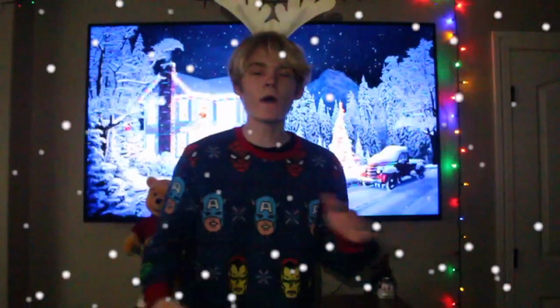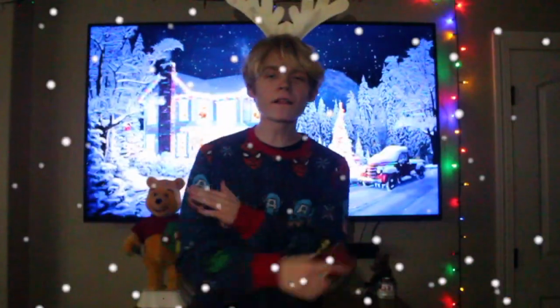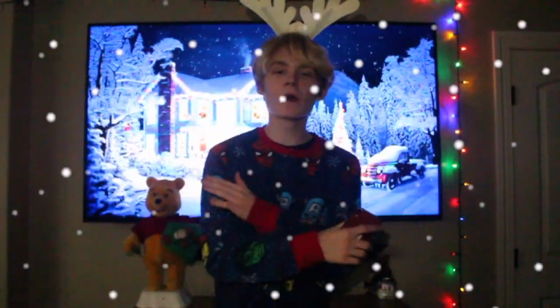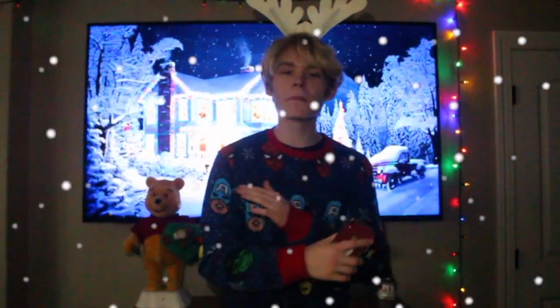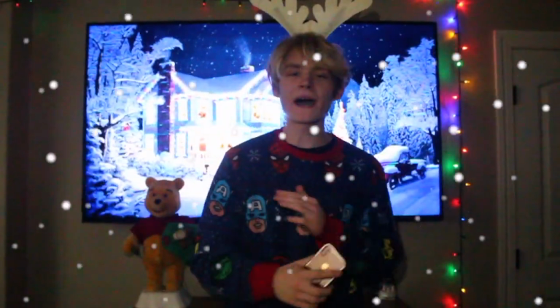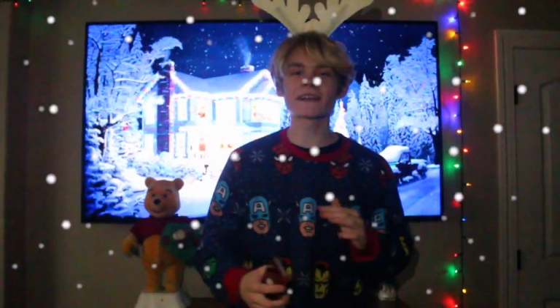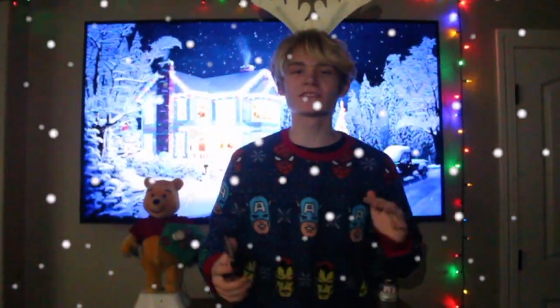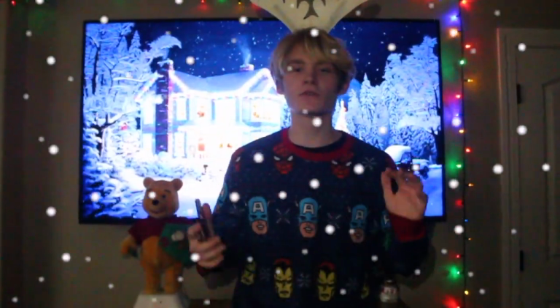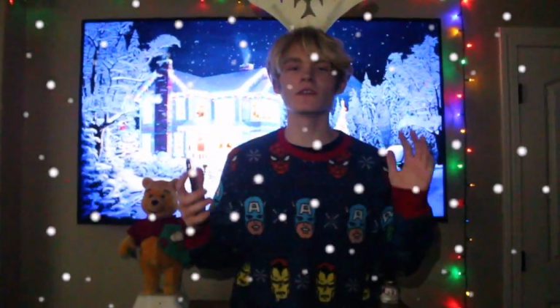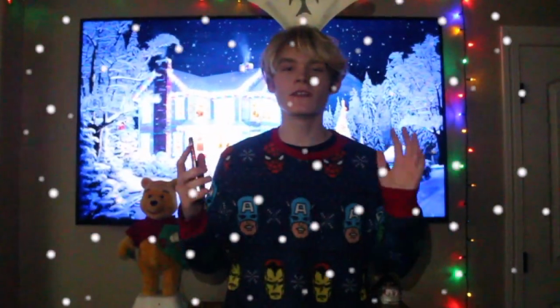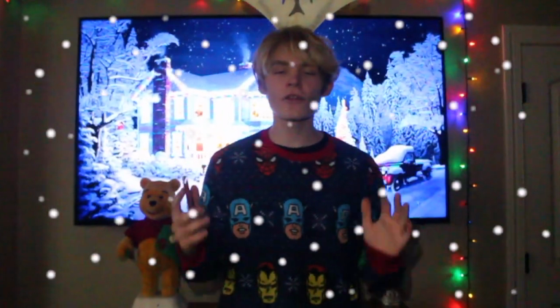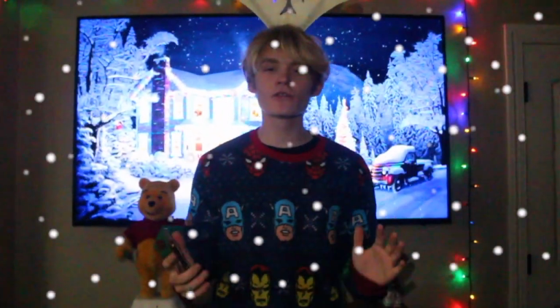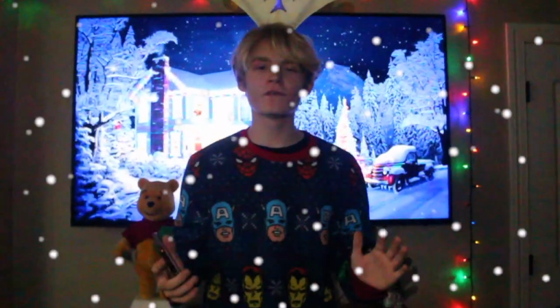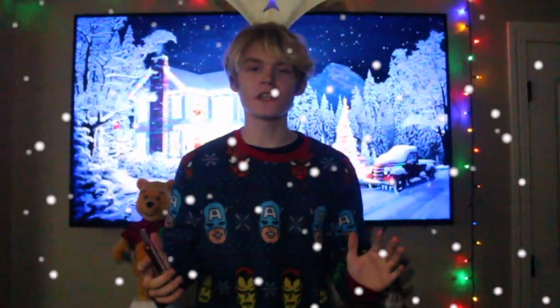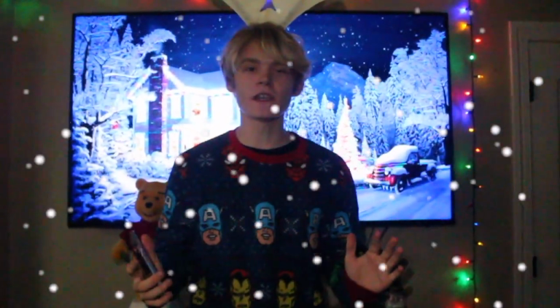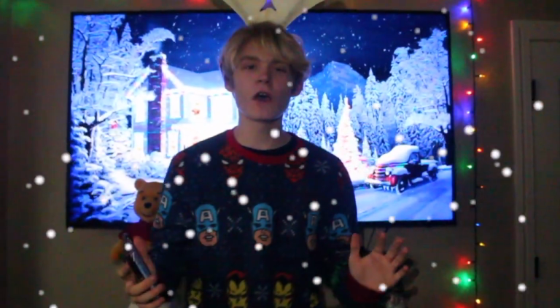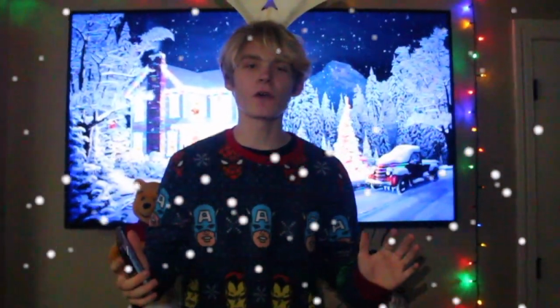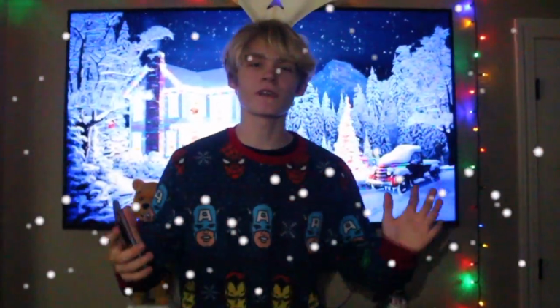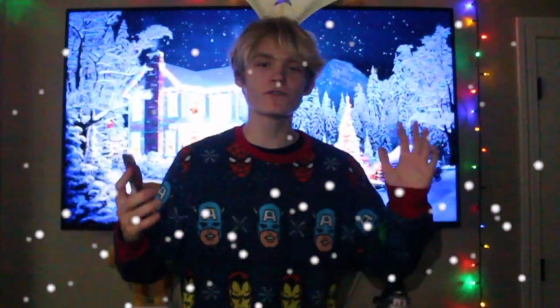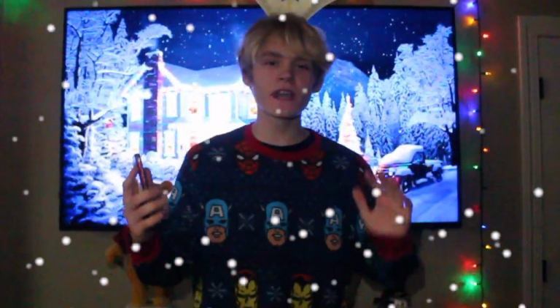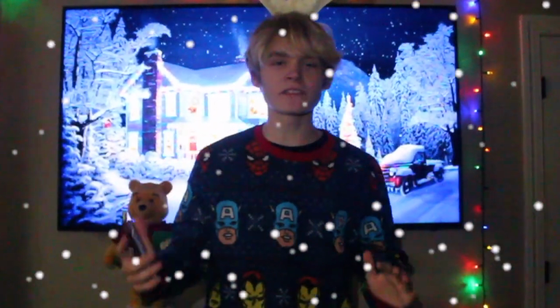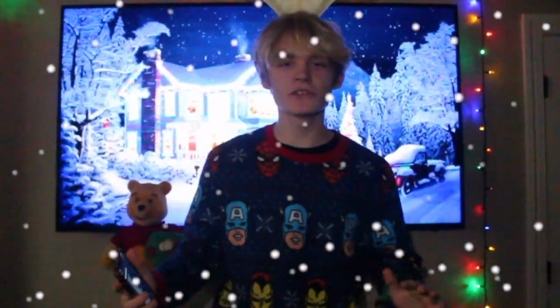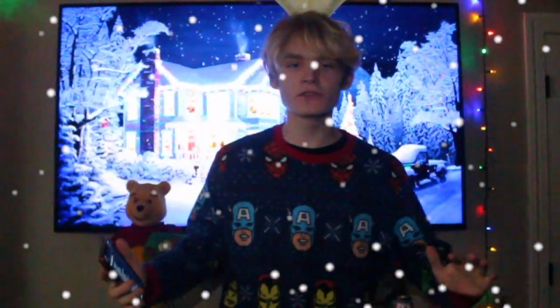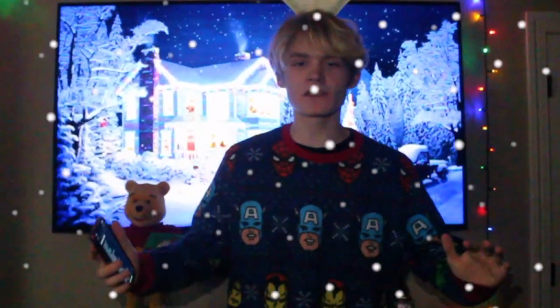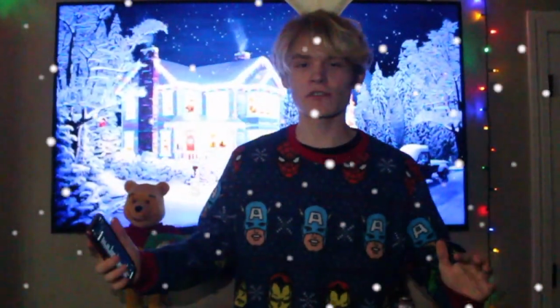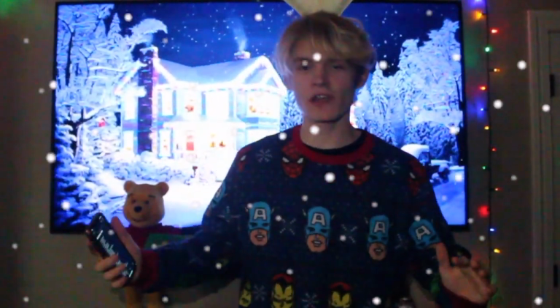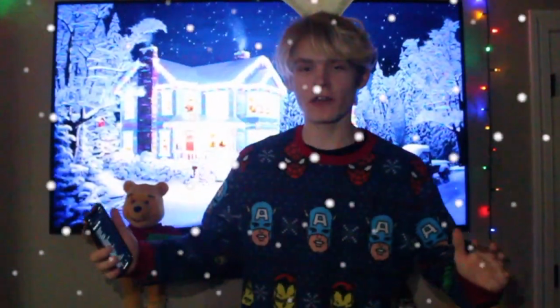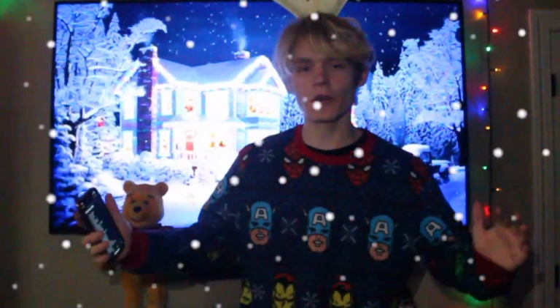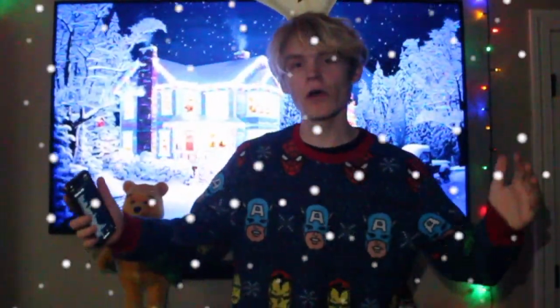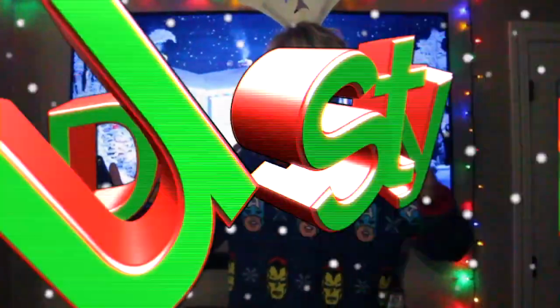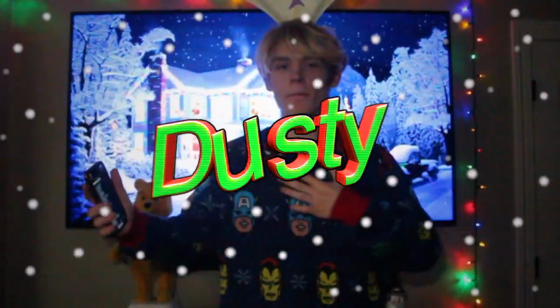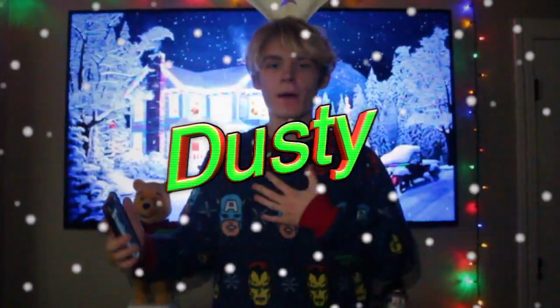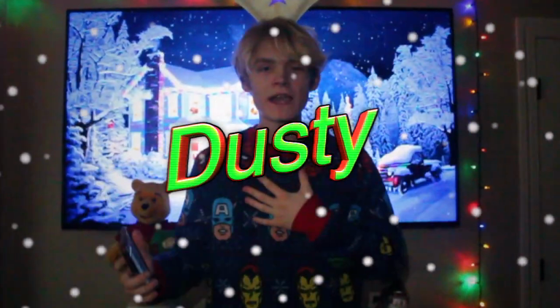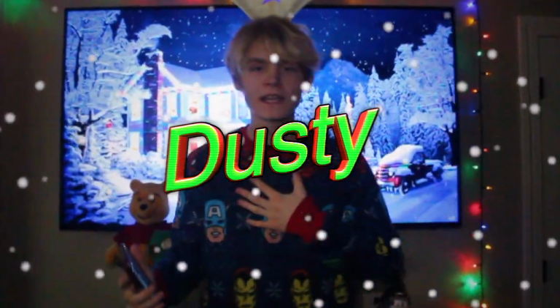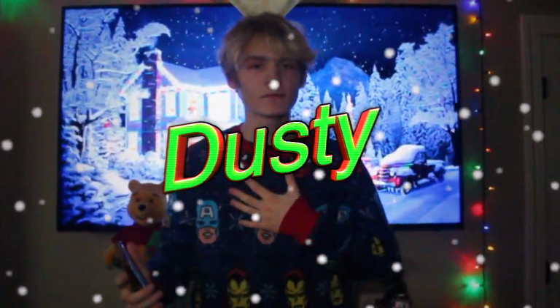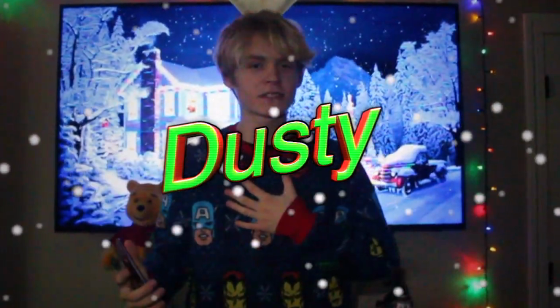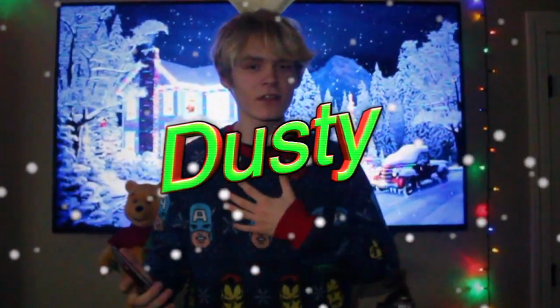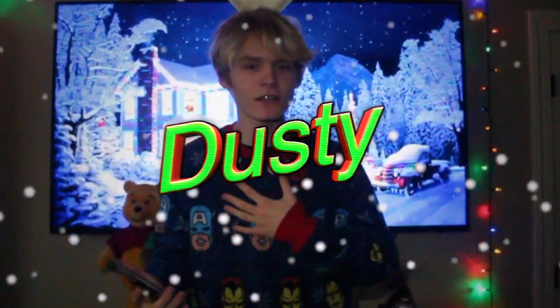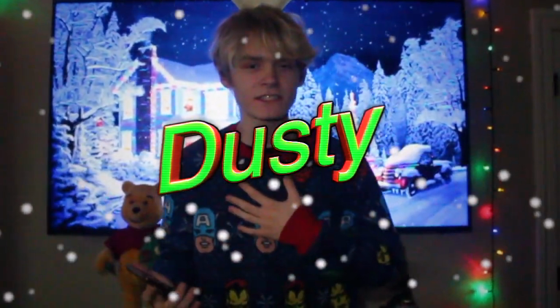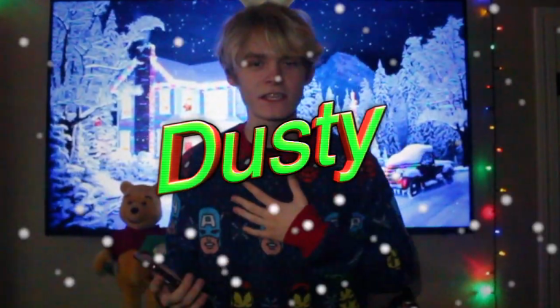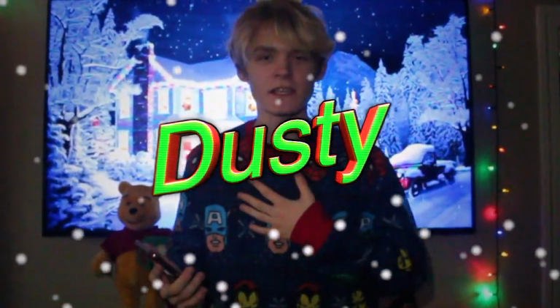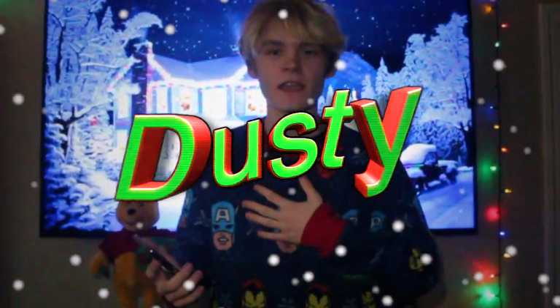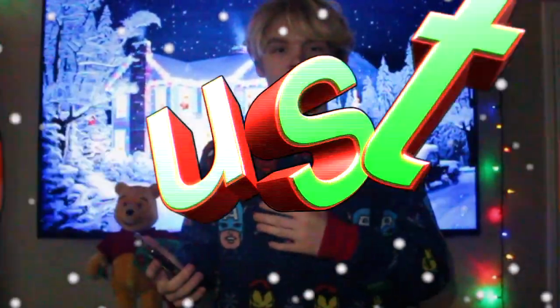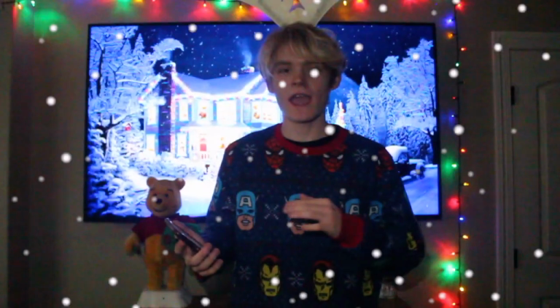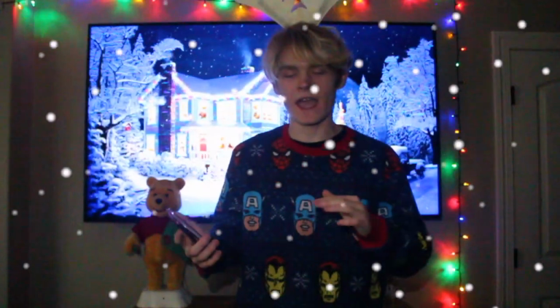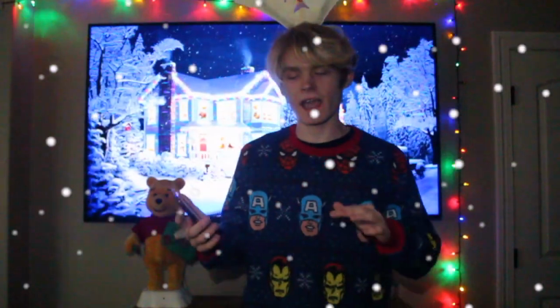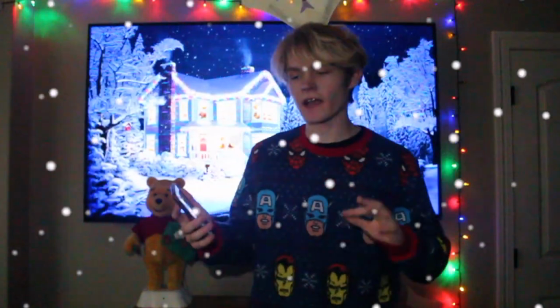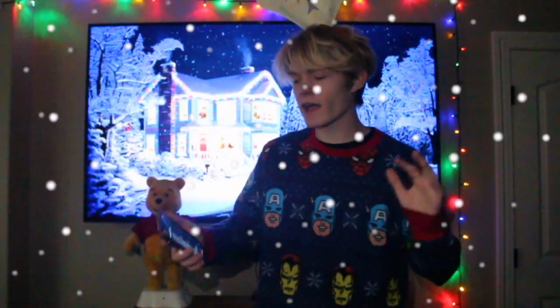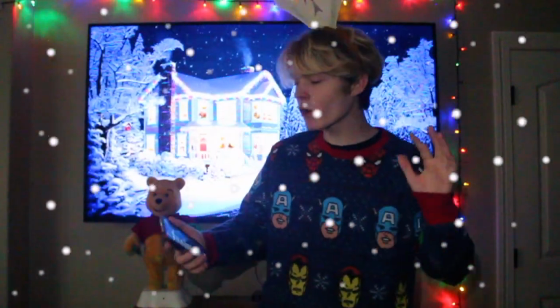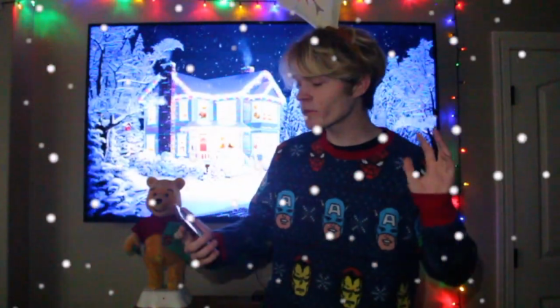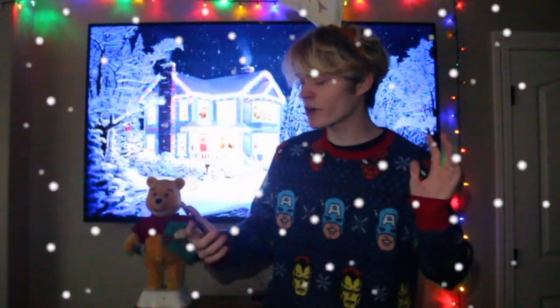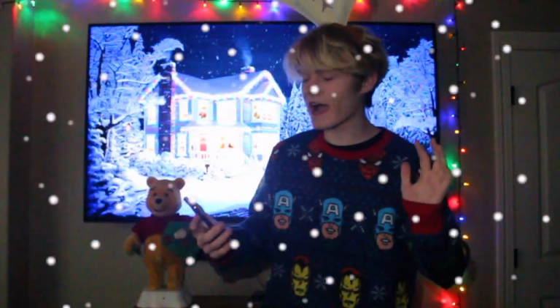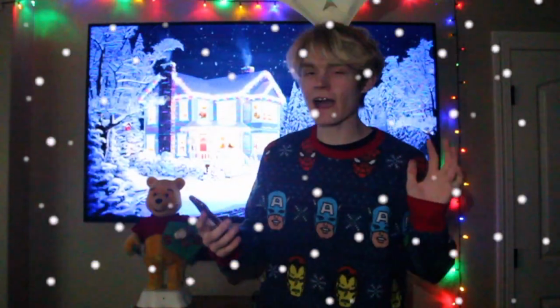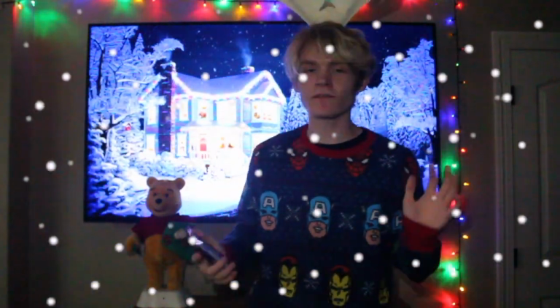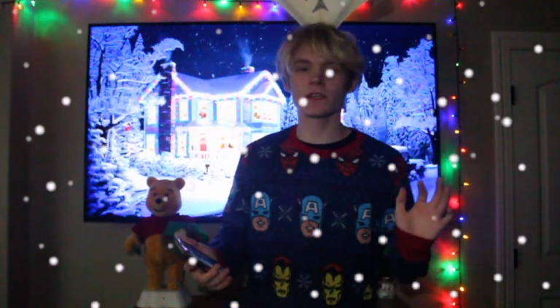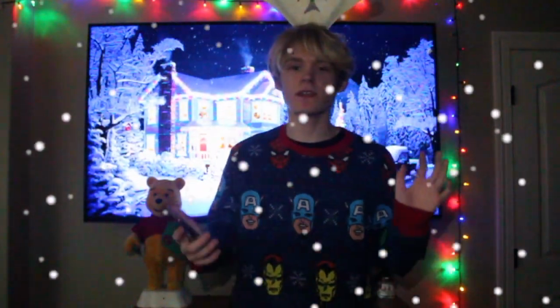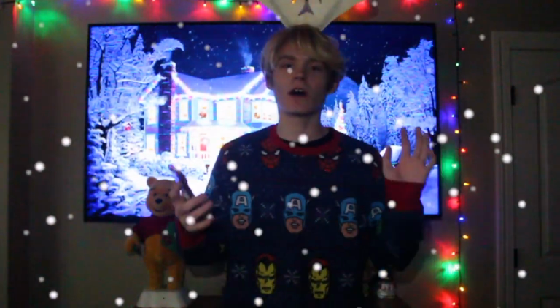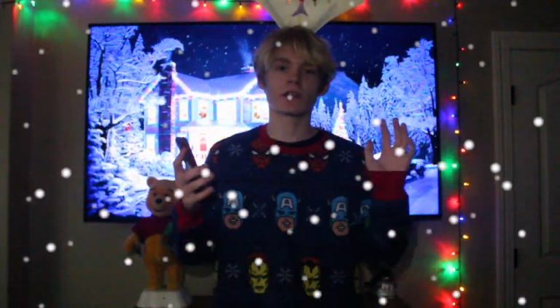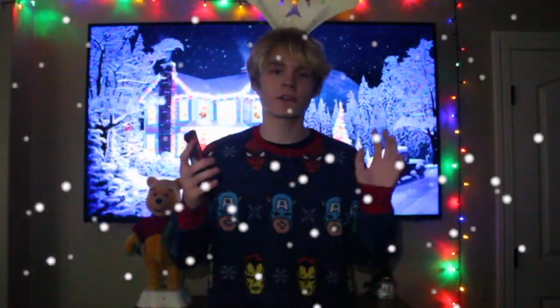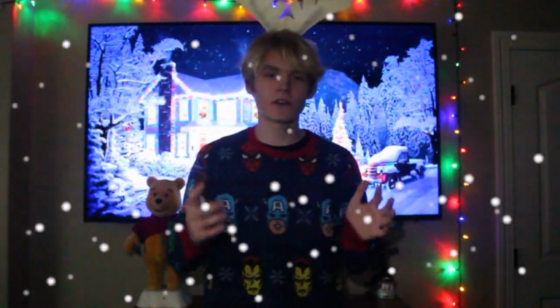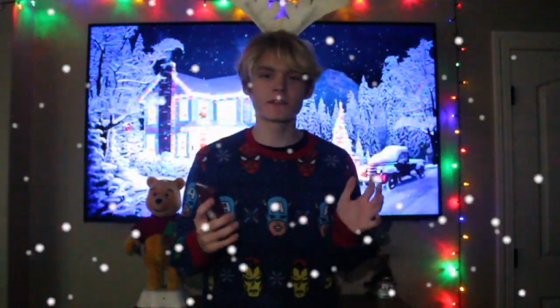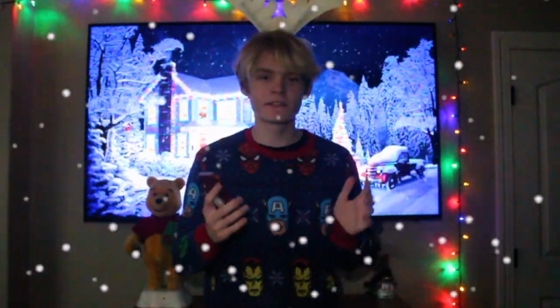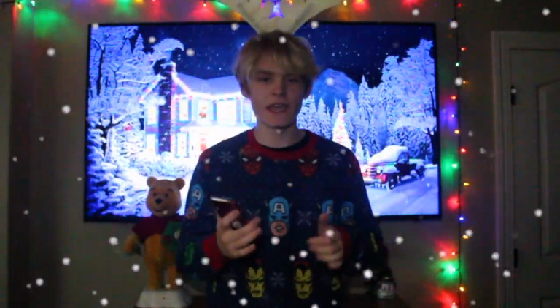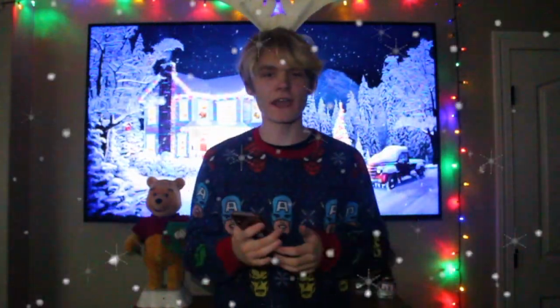Welcome back to another video. If you guys are new to the channel, my name is Dusty and I hope you're having a good day.